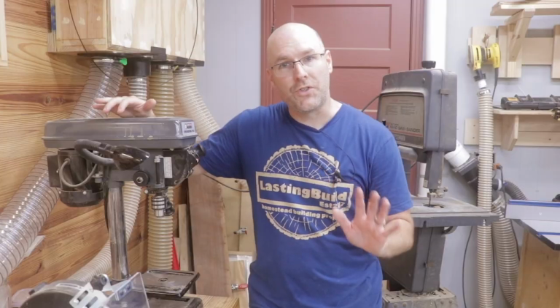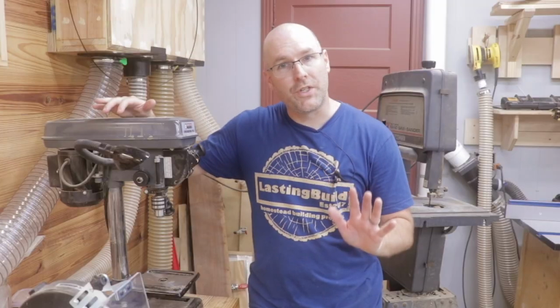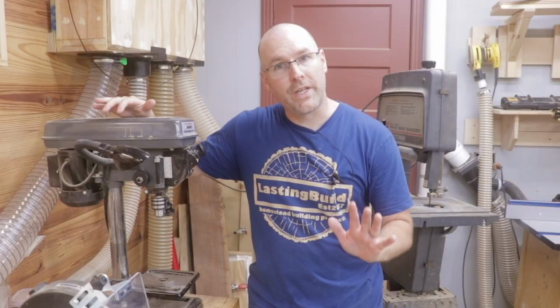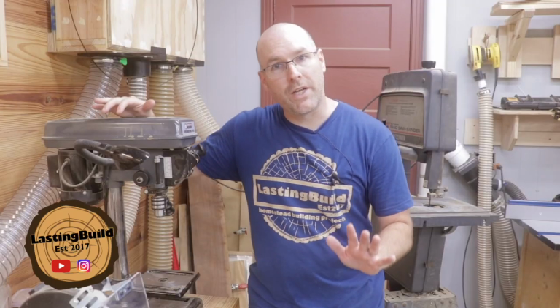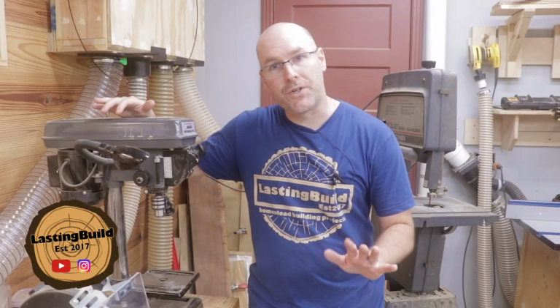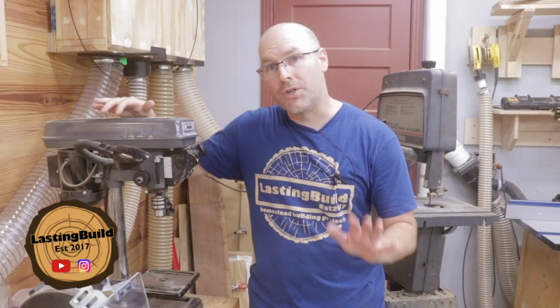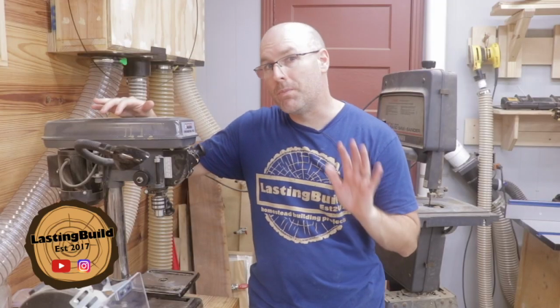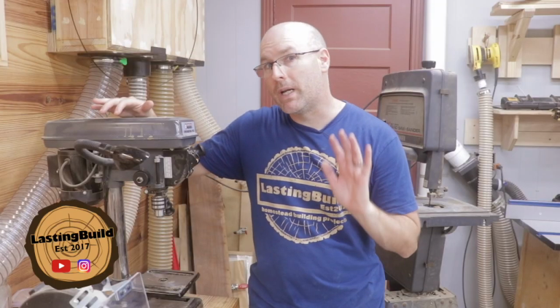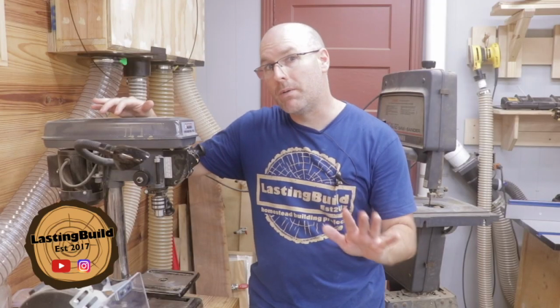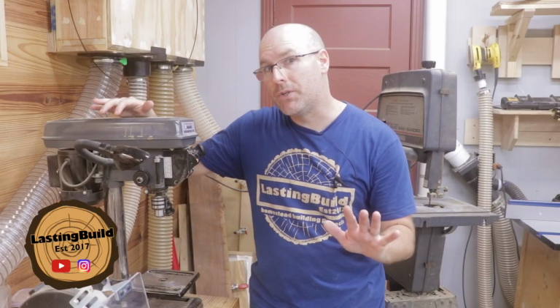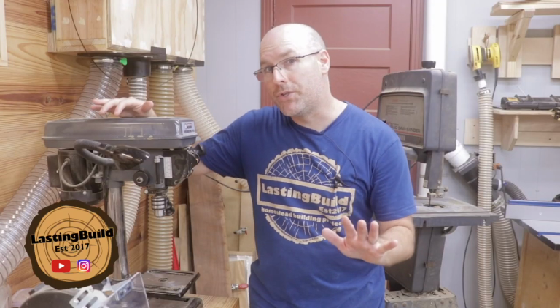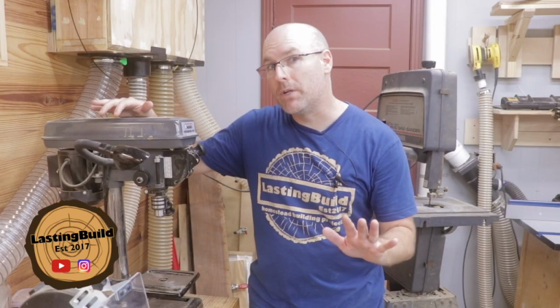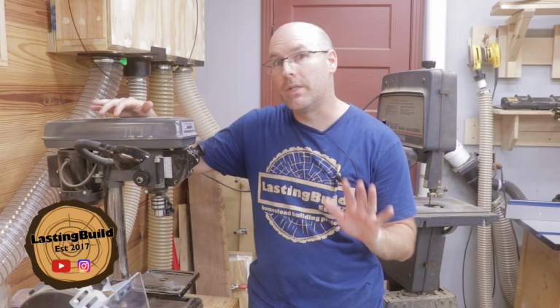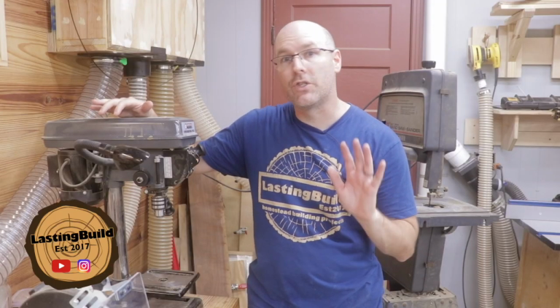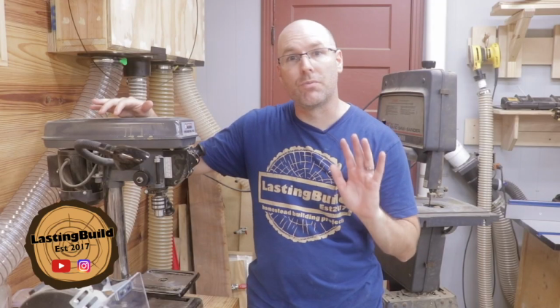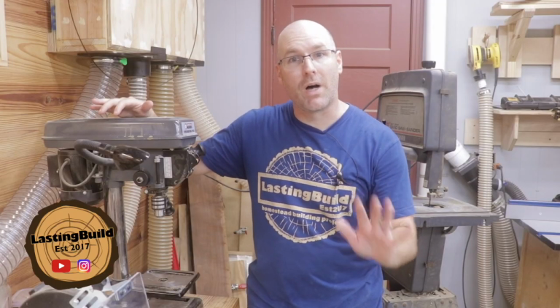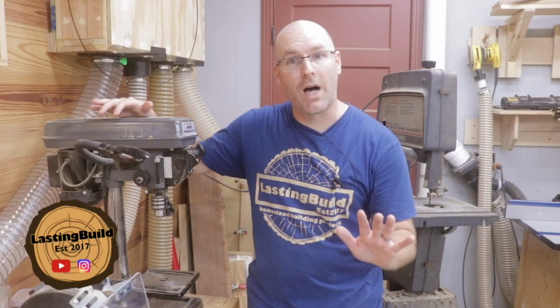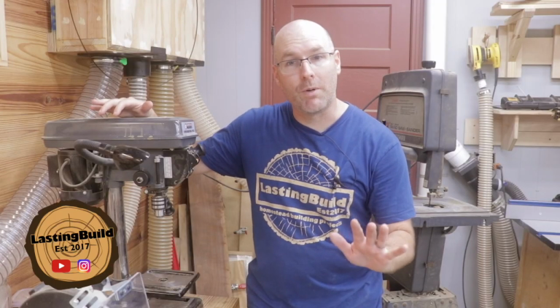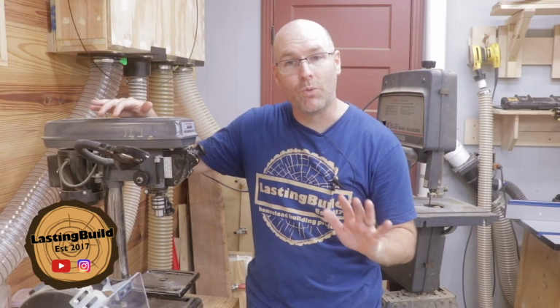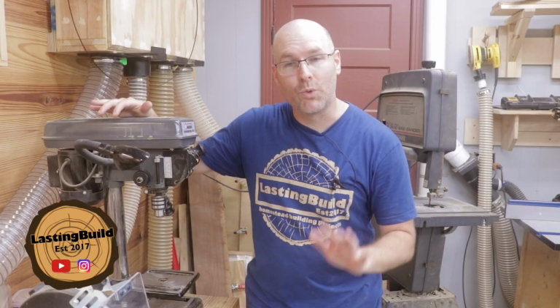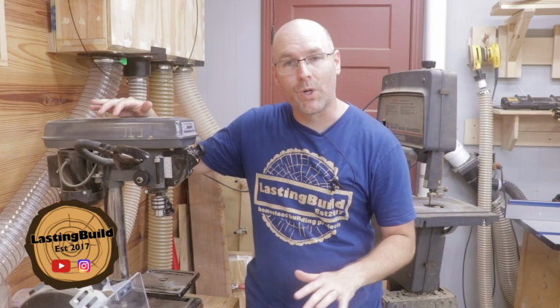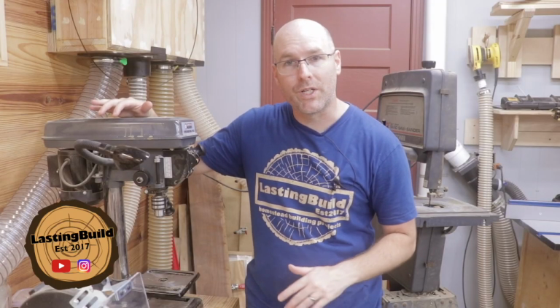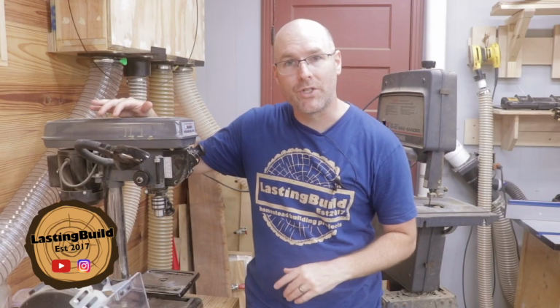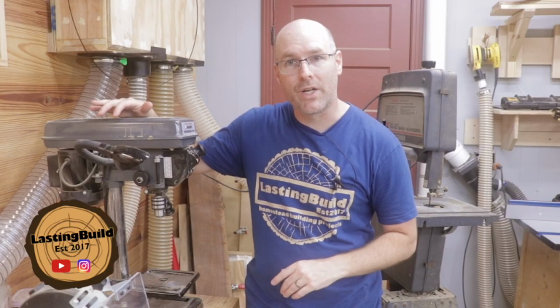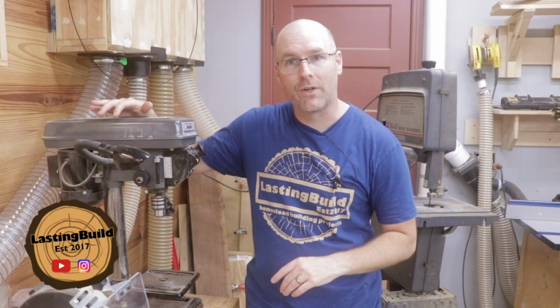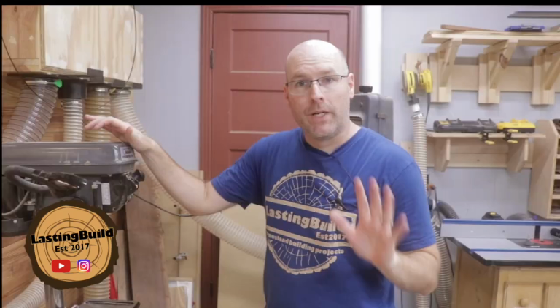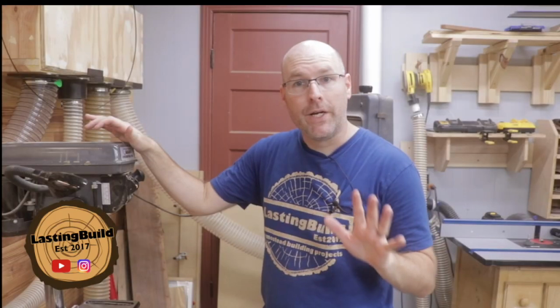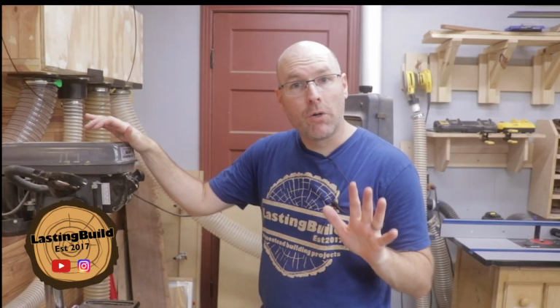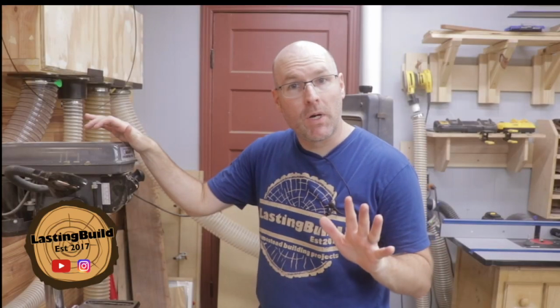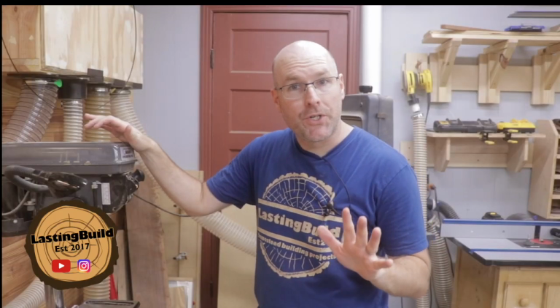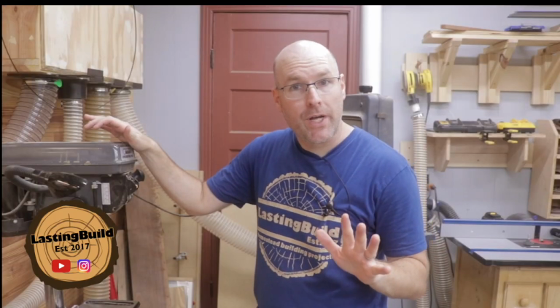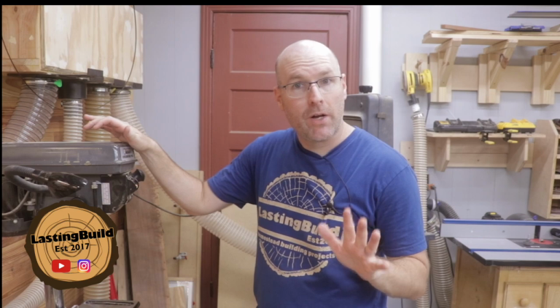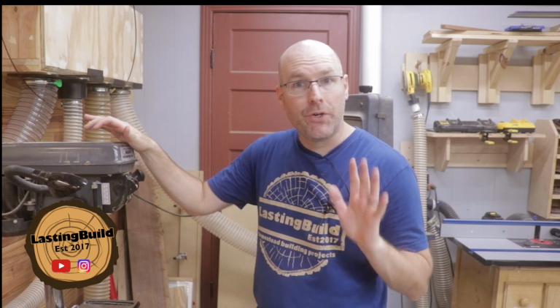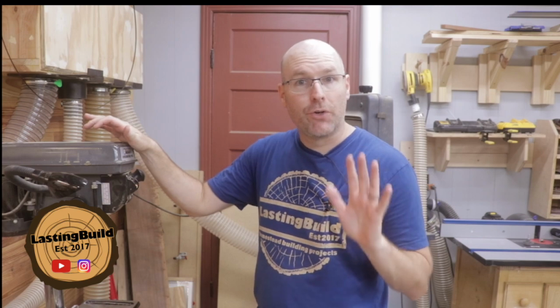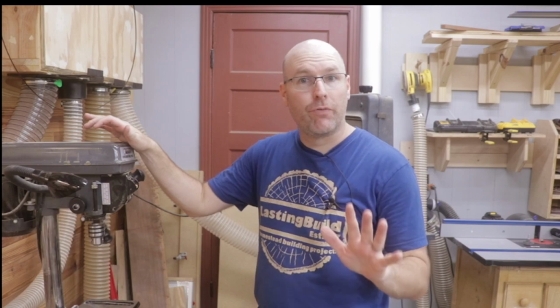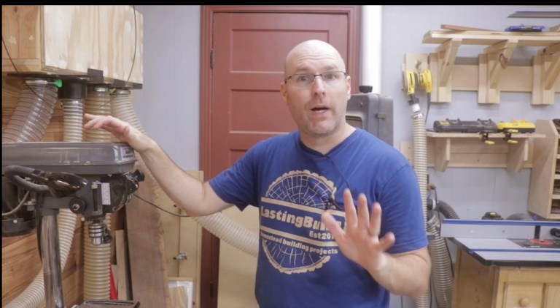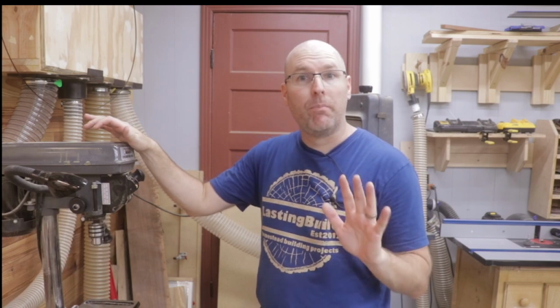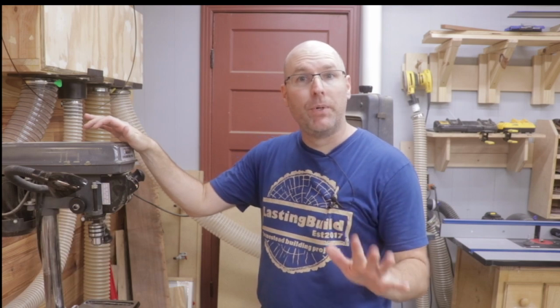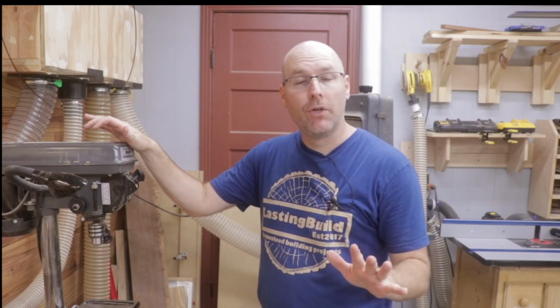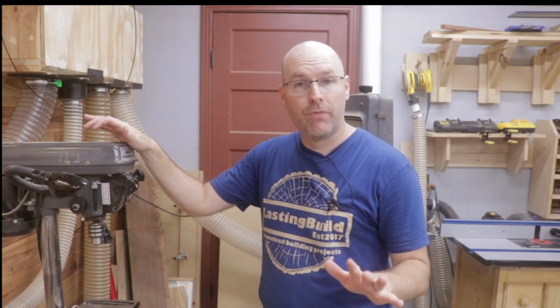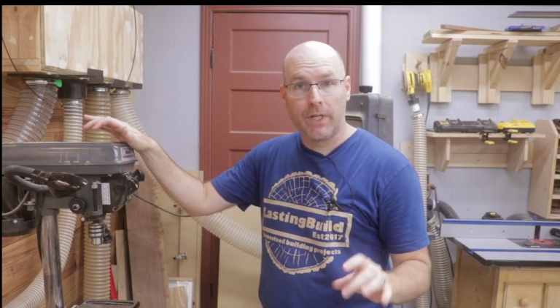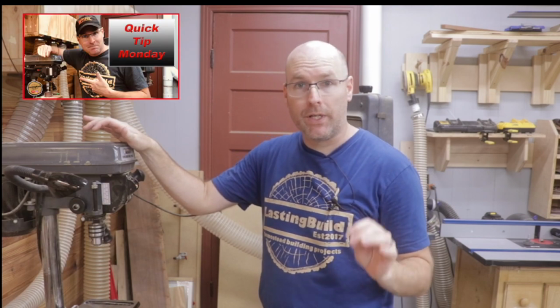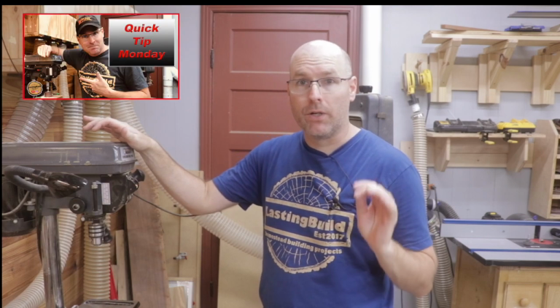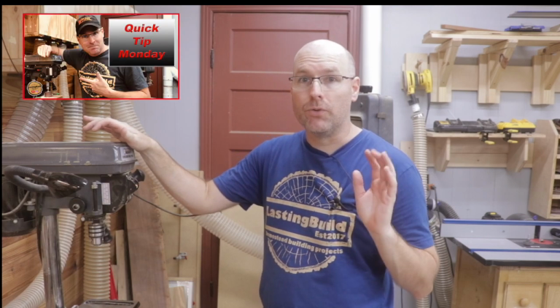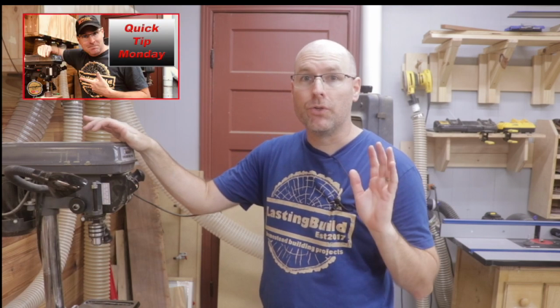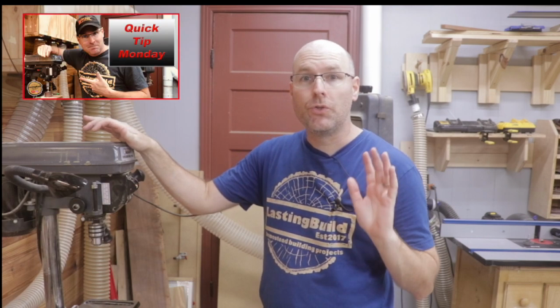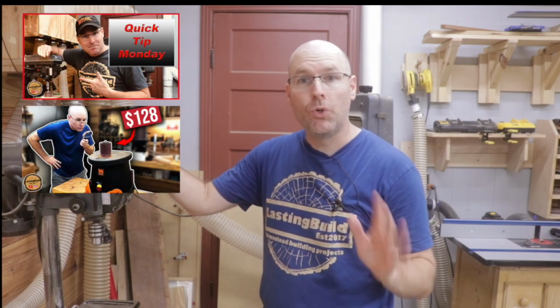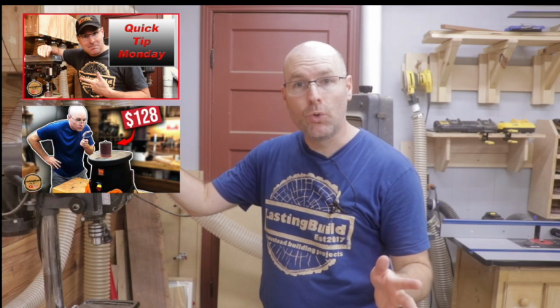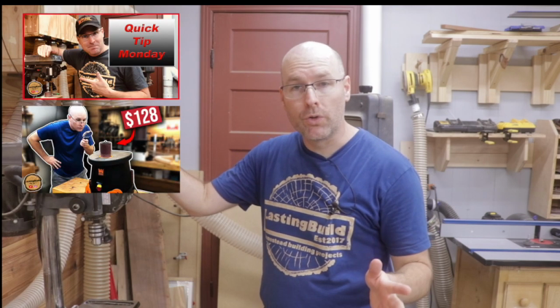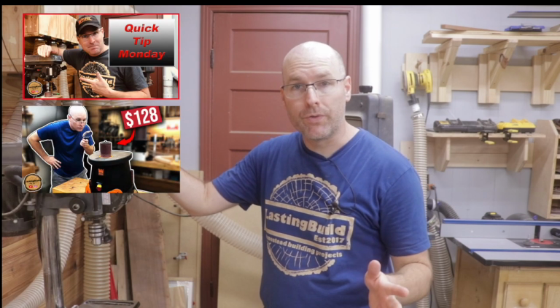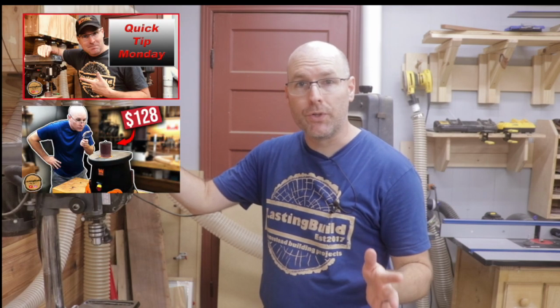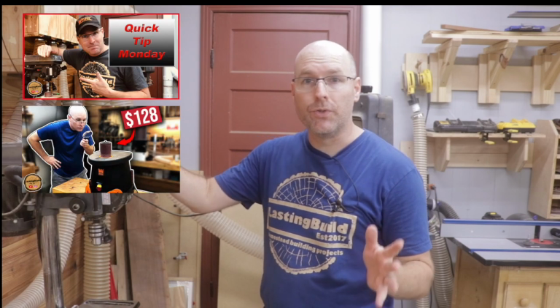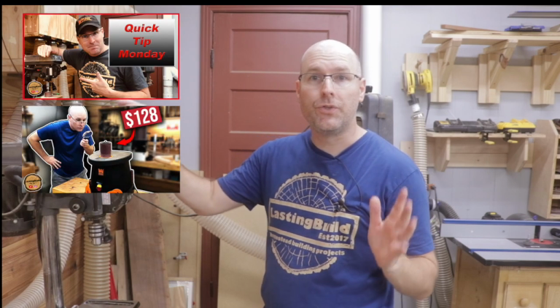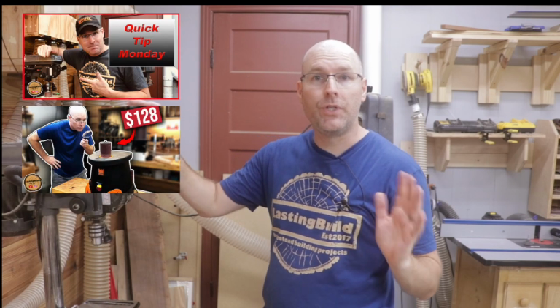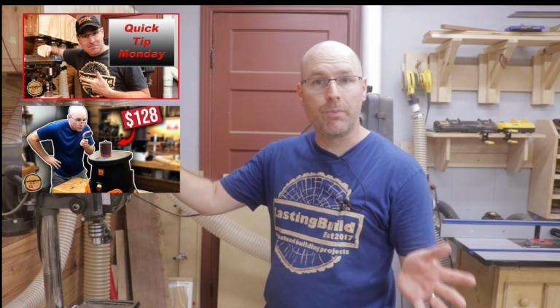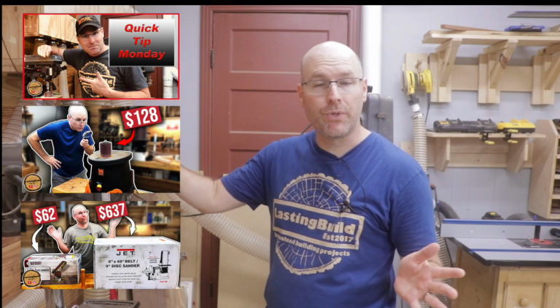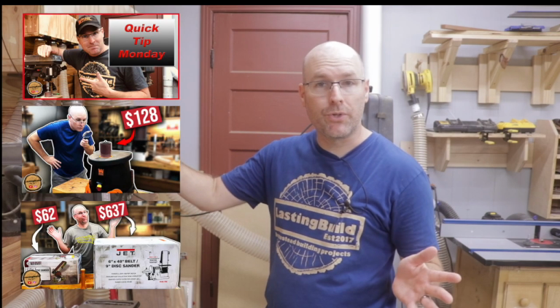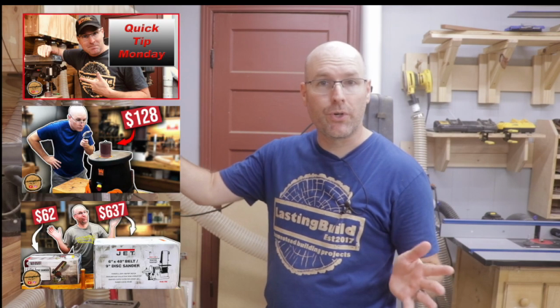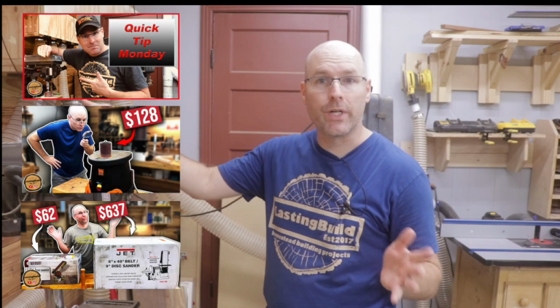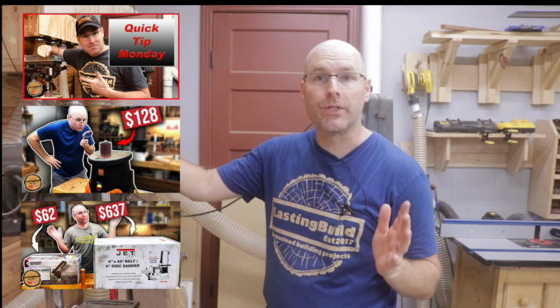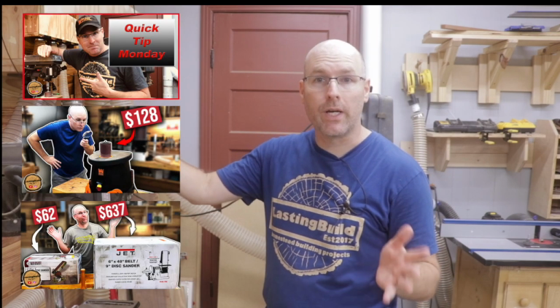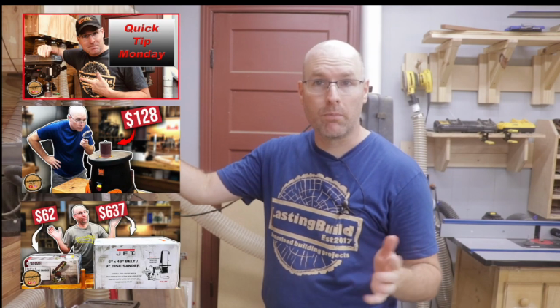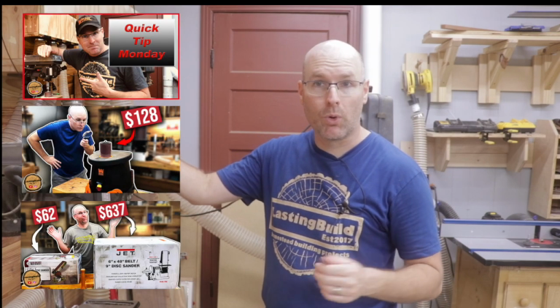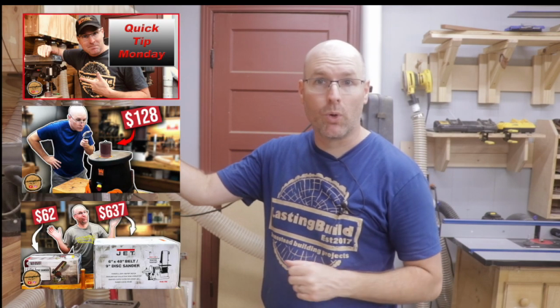Just in case you're new, my name is Jim and this is my hobby woodworking channel. Here on my channel you're going to find build videos, tool reviews, tips and tricks, and more.